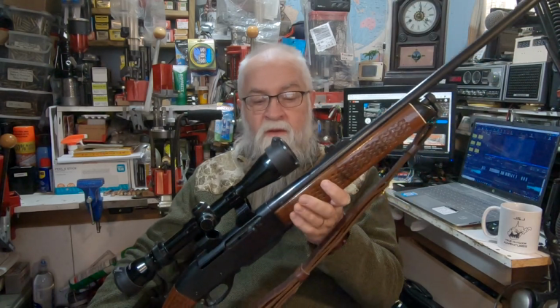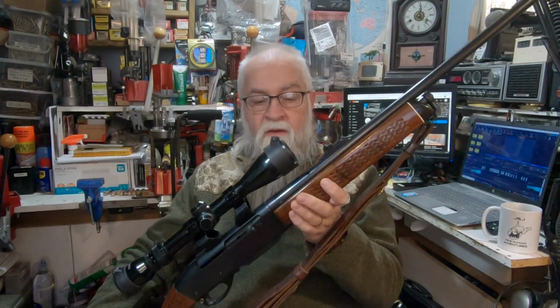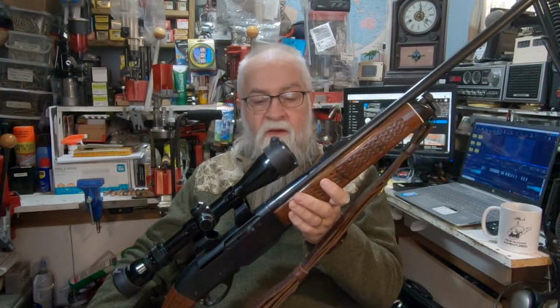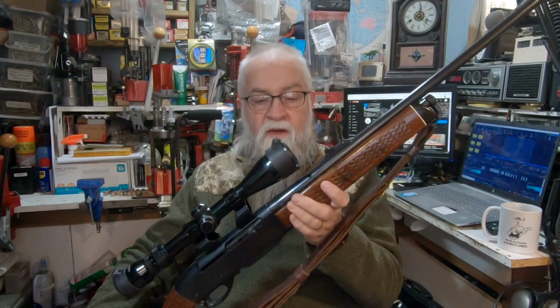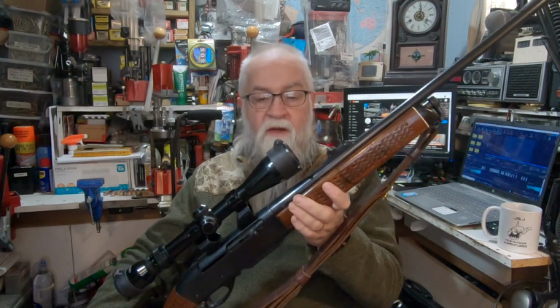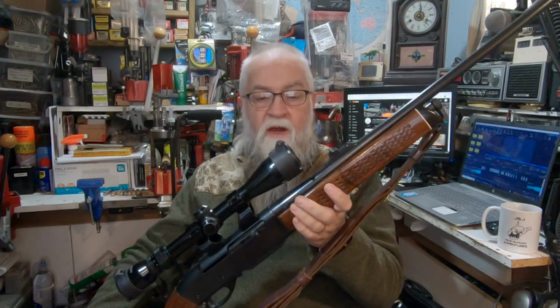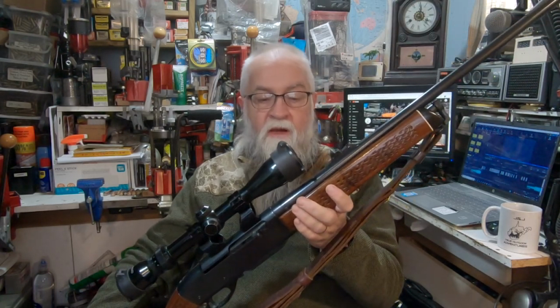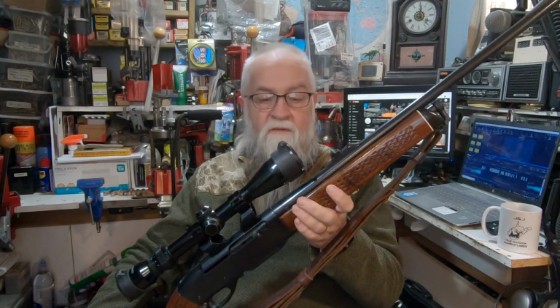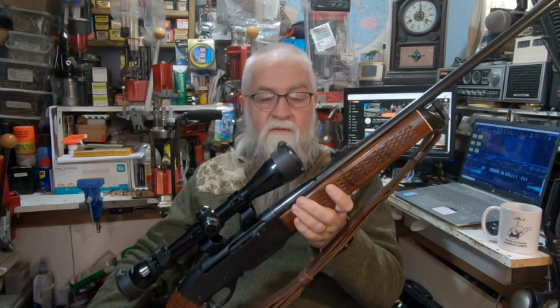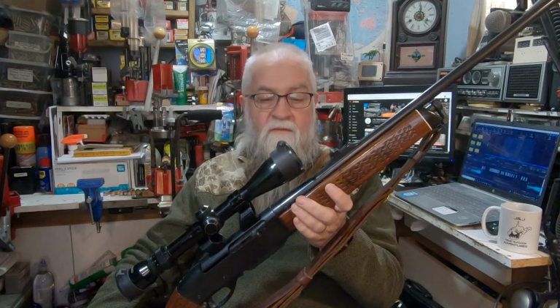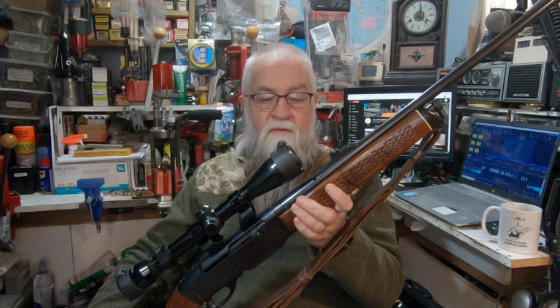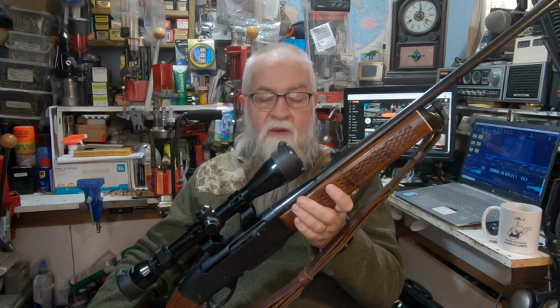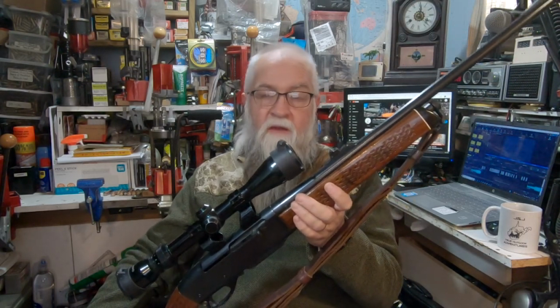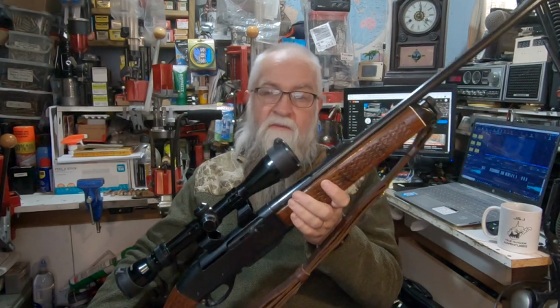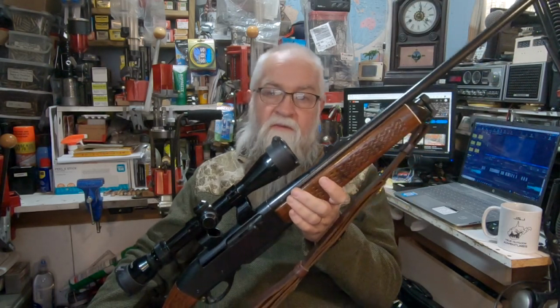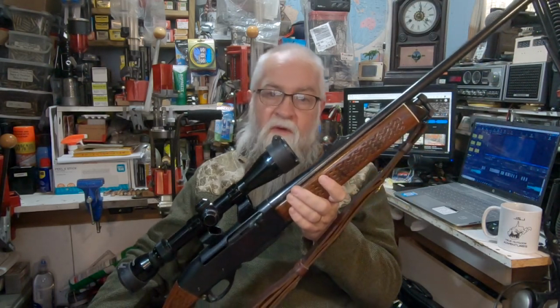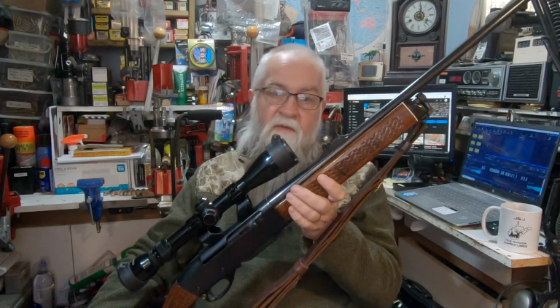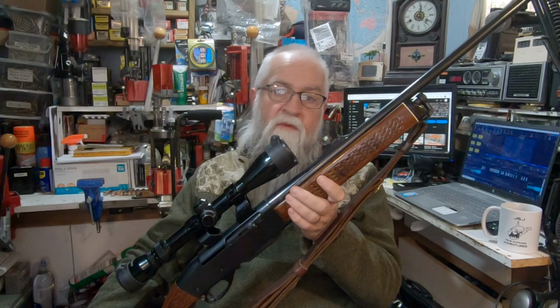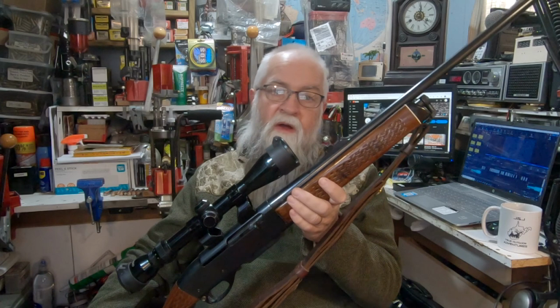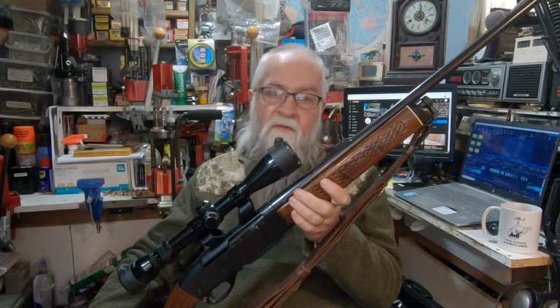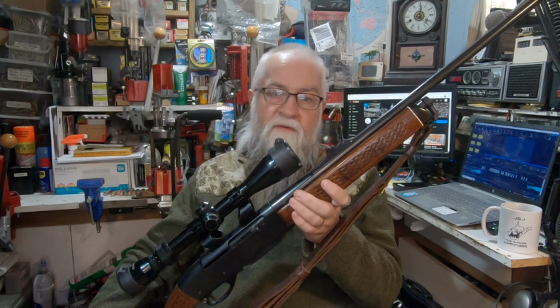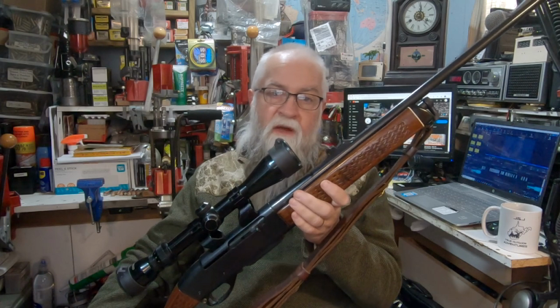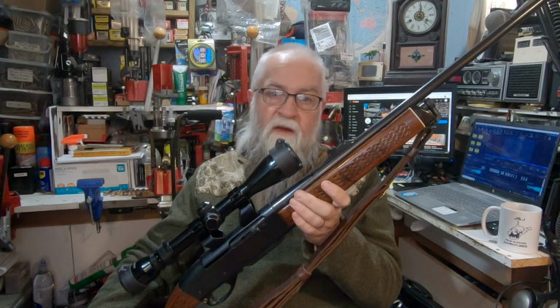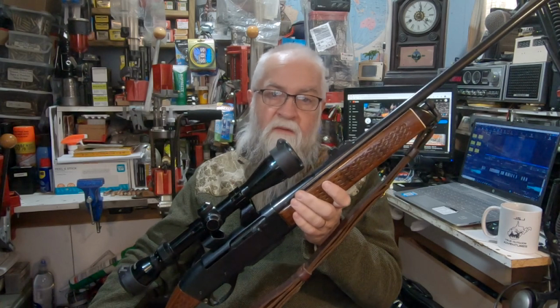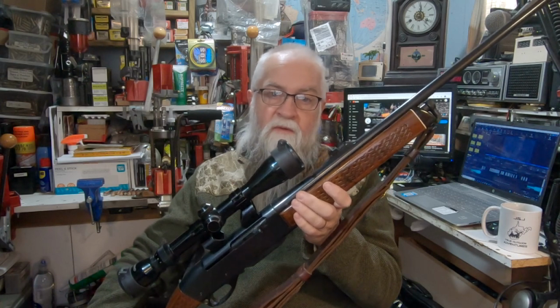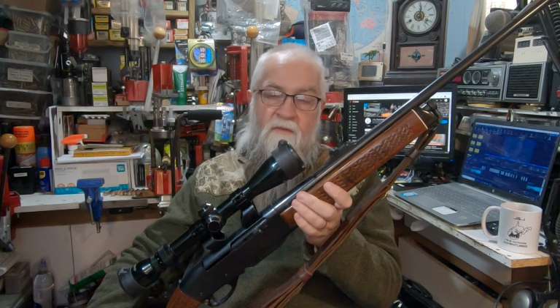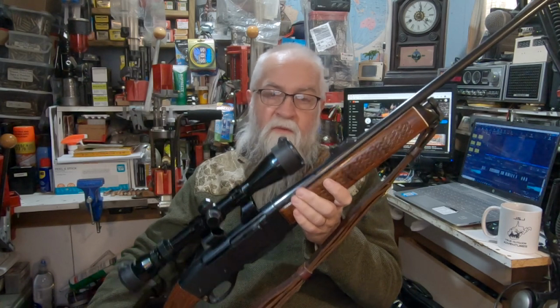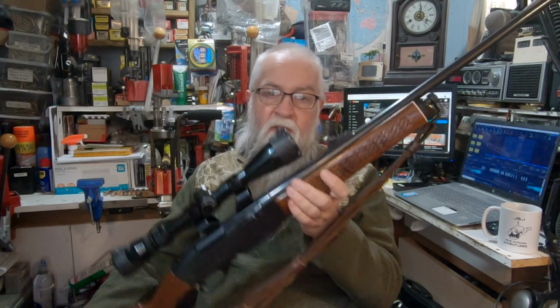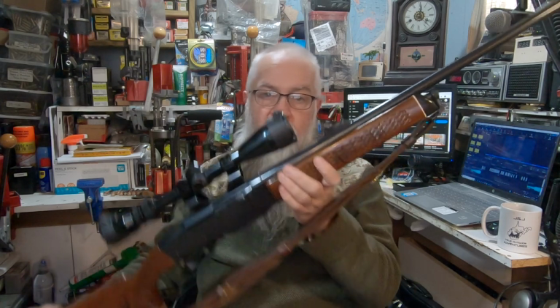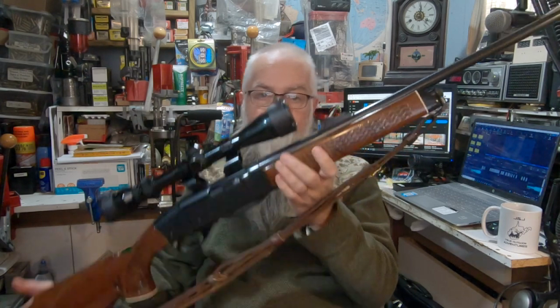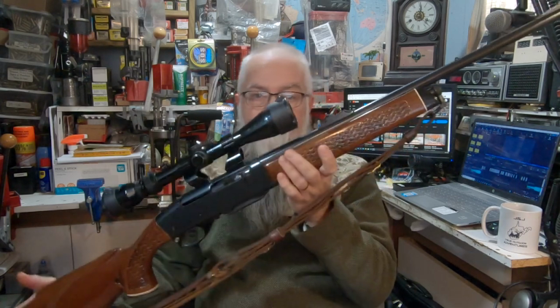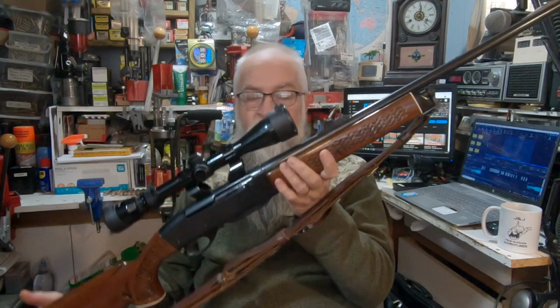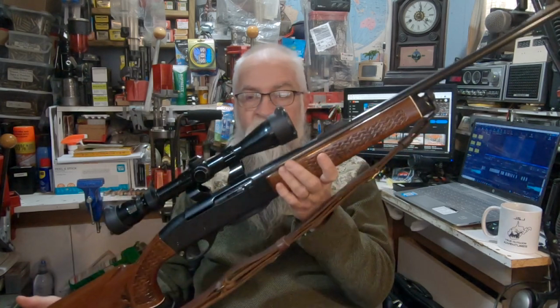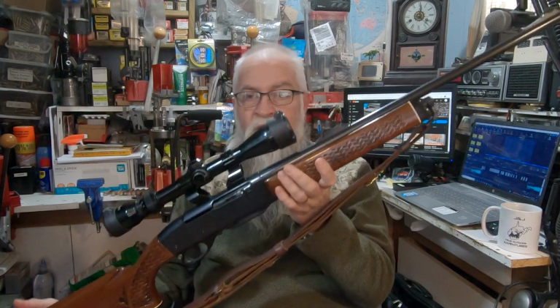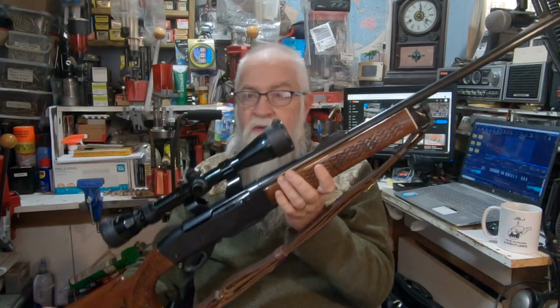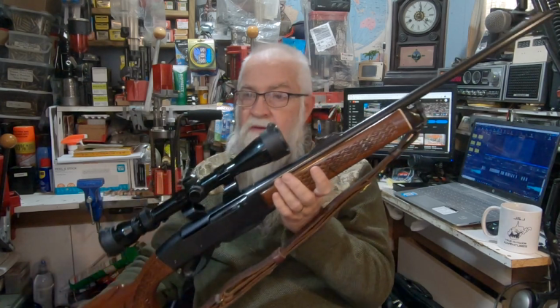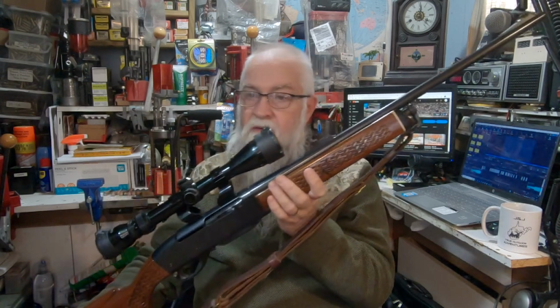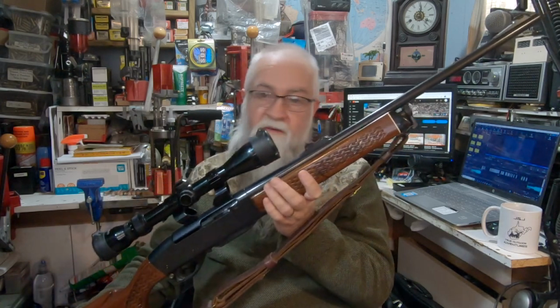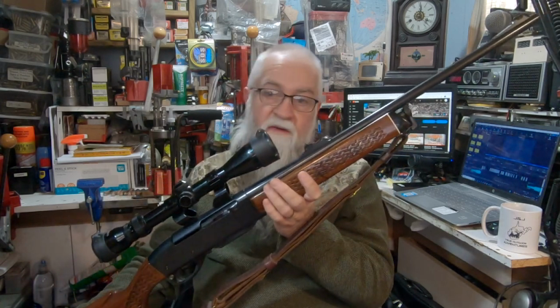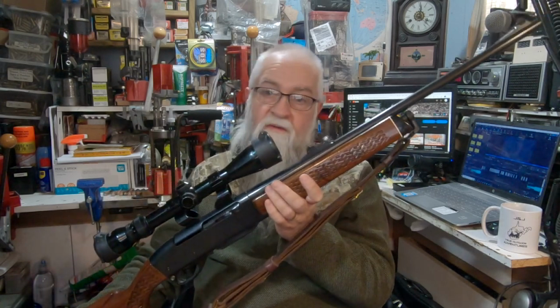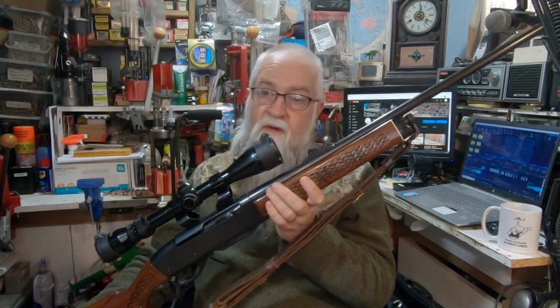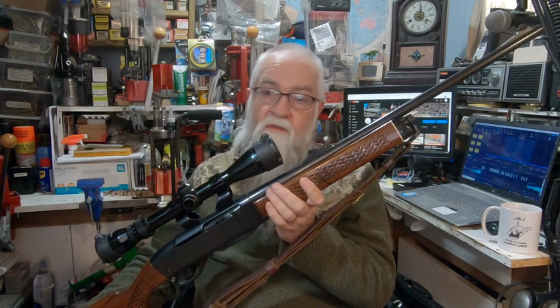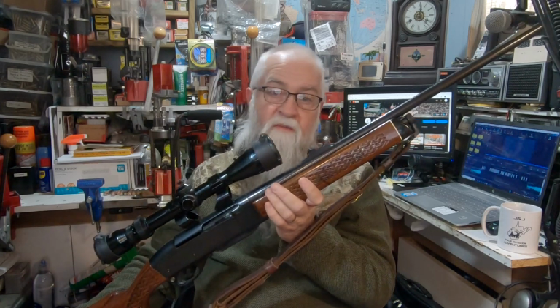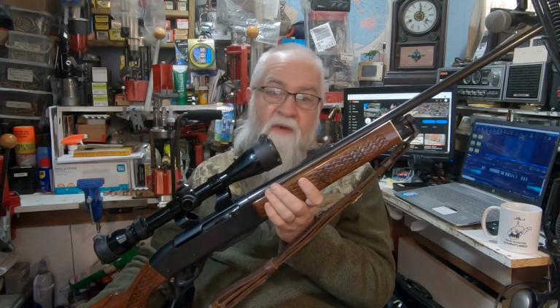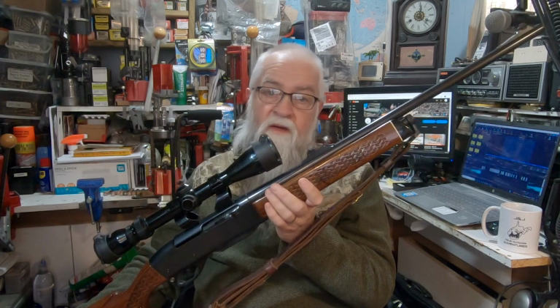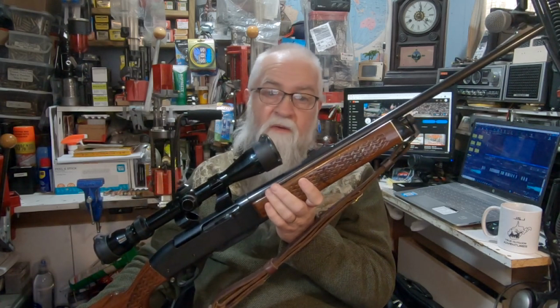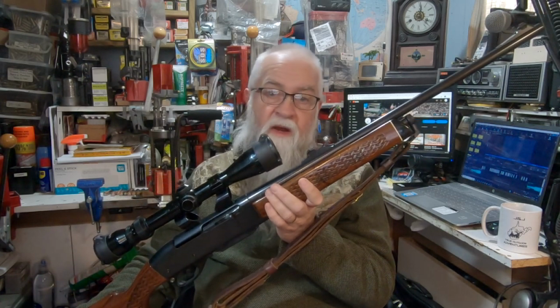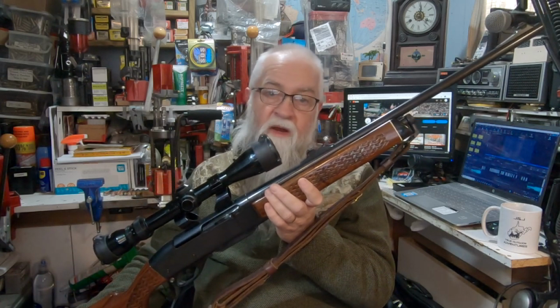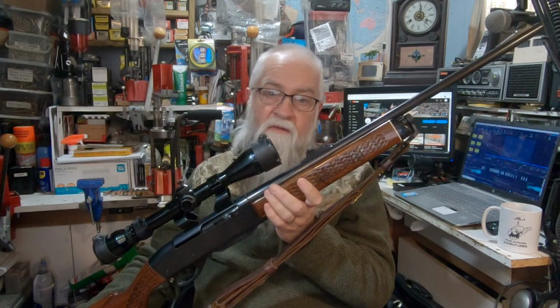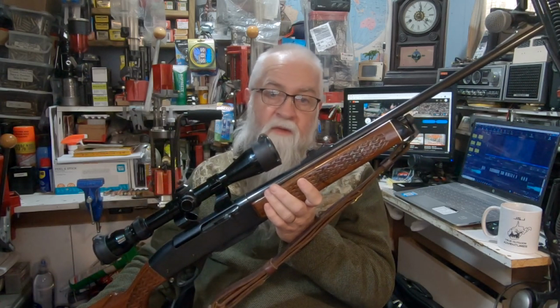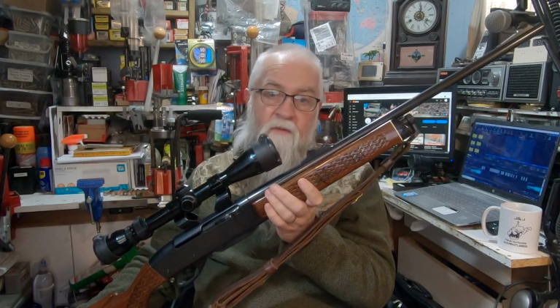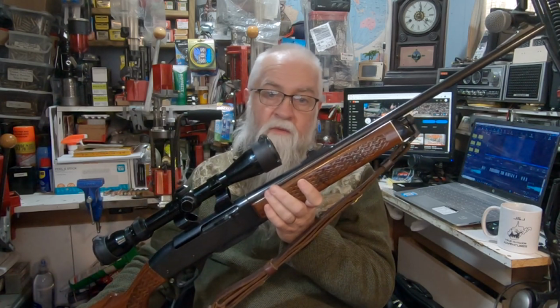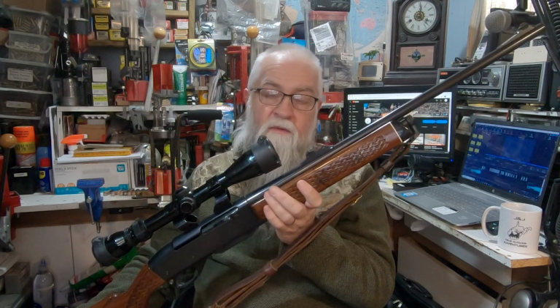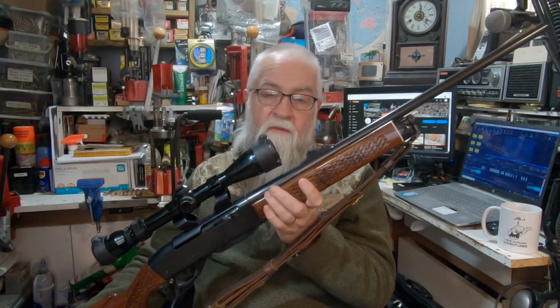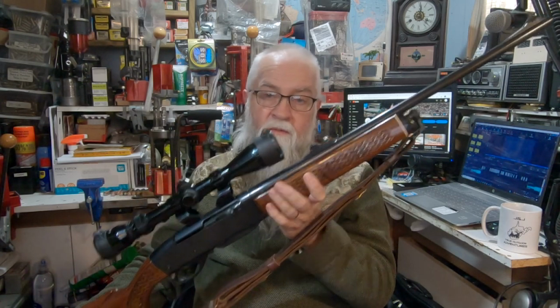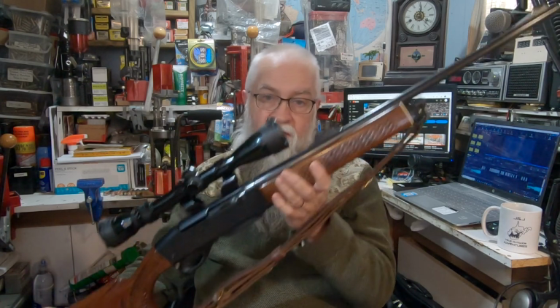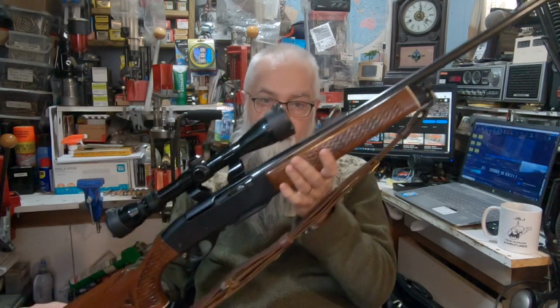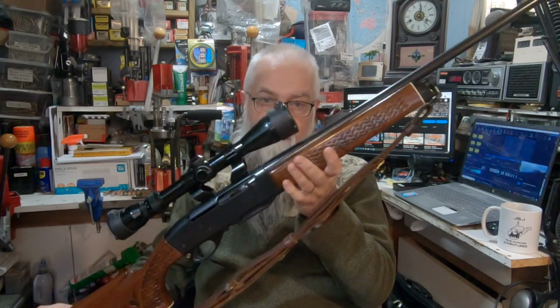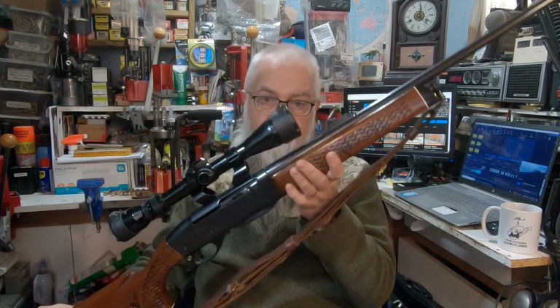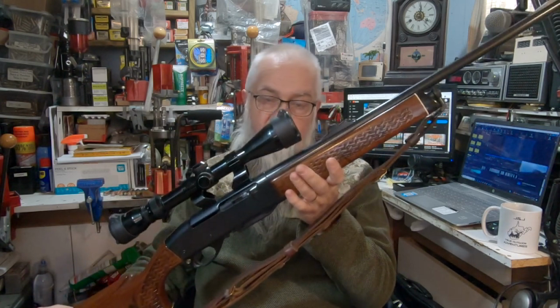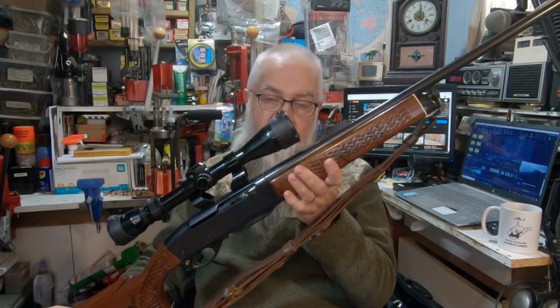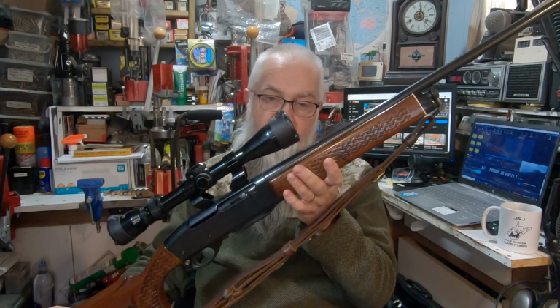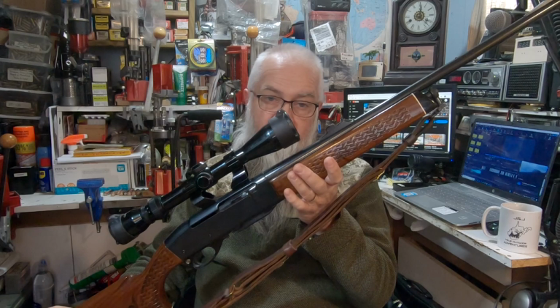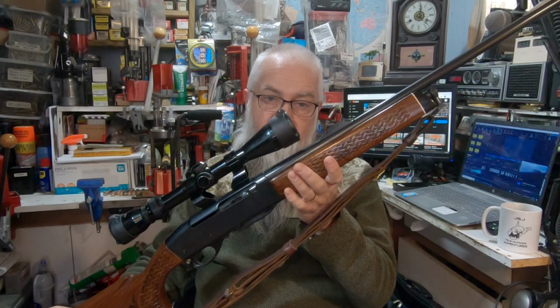A good buddy of mine, Tim, had asked about some of the rifles I hunt with. Like I said, some of them I don't have anymore, but this one I do.